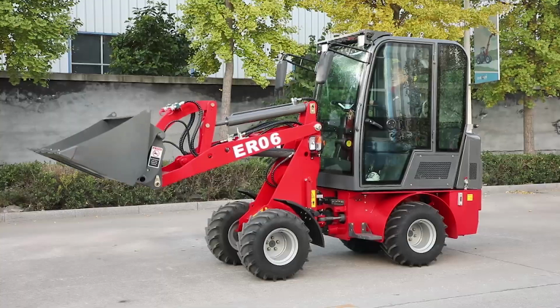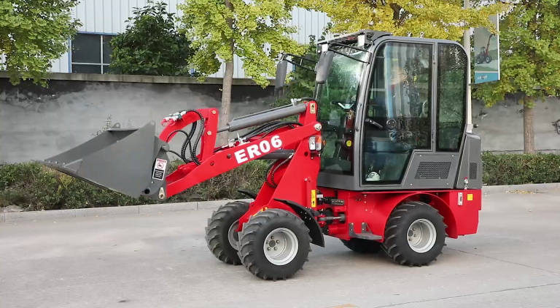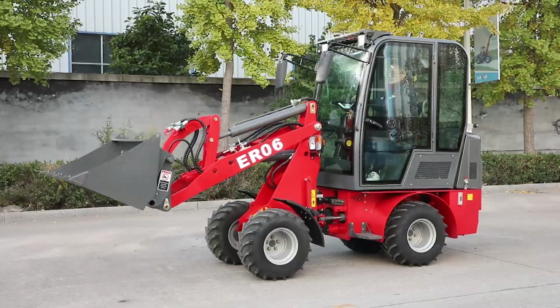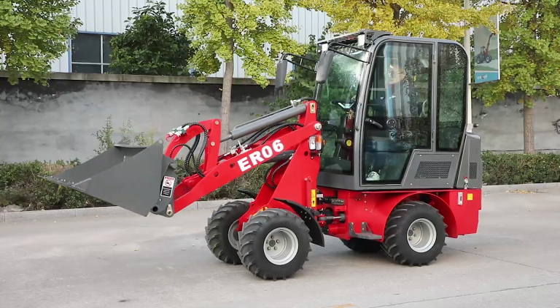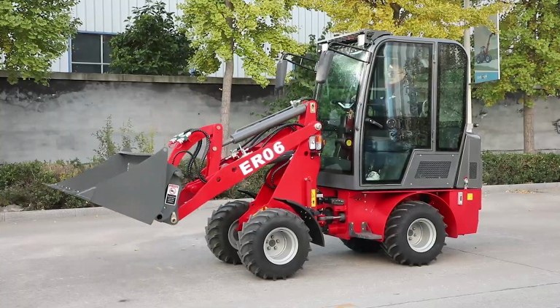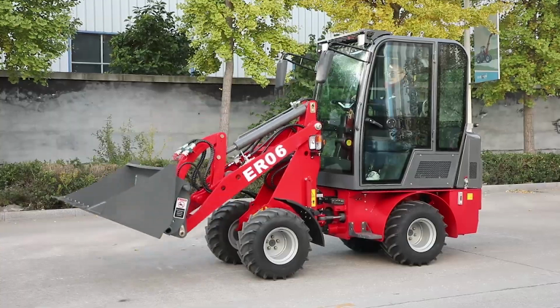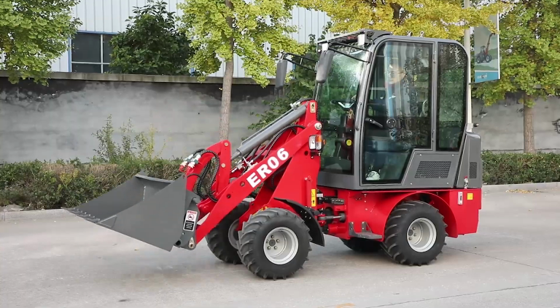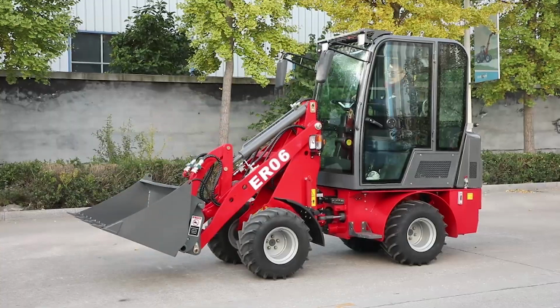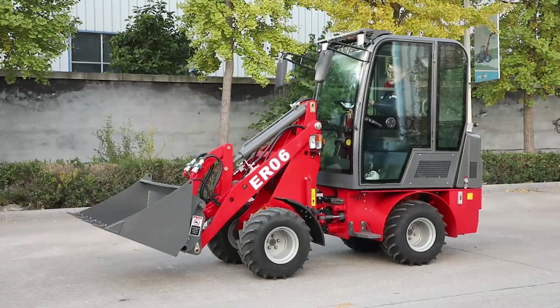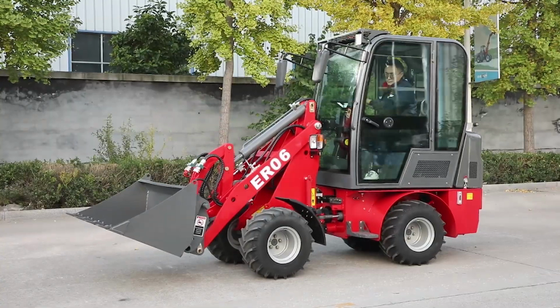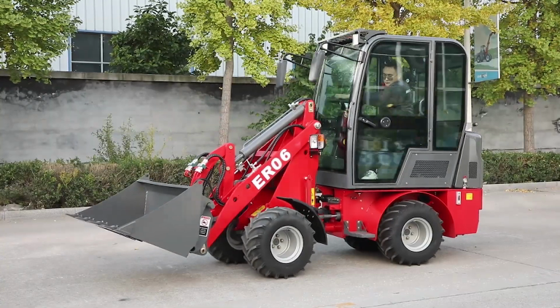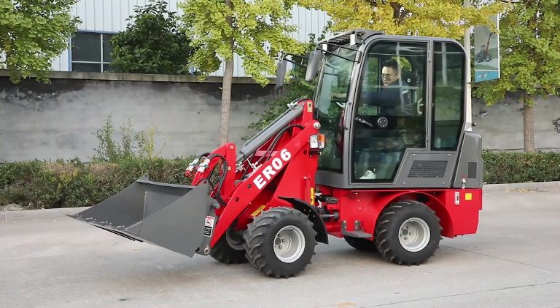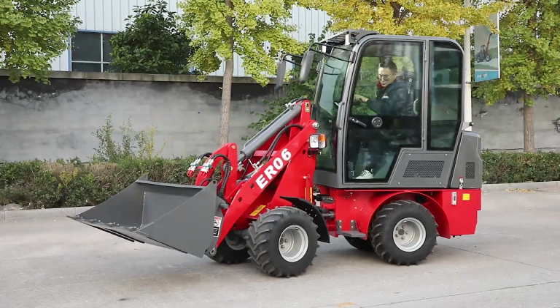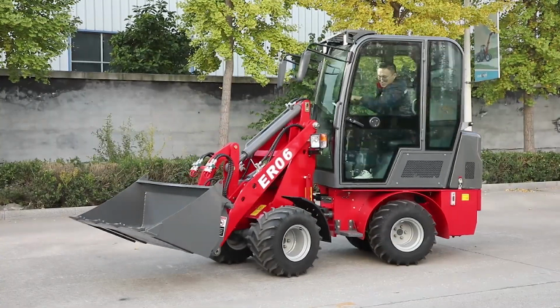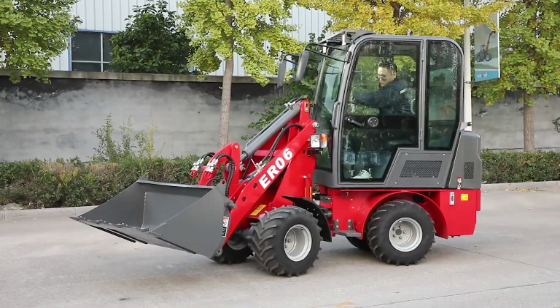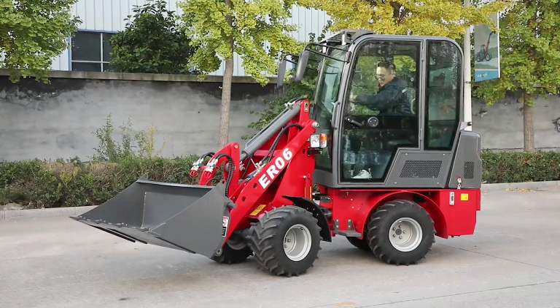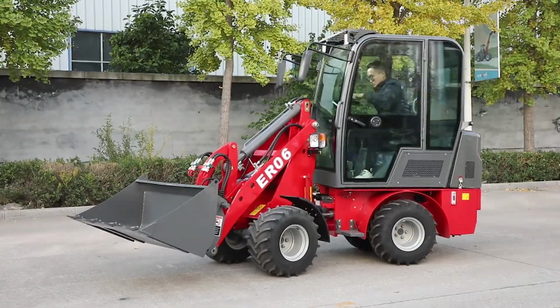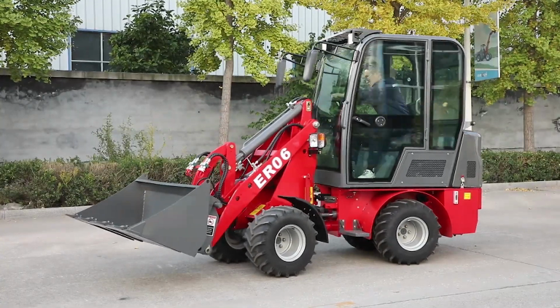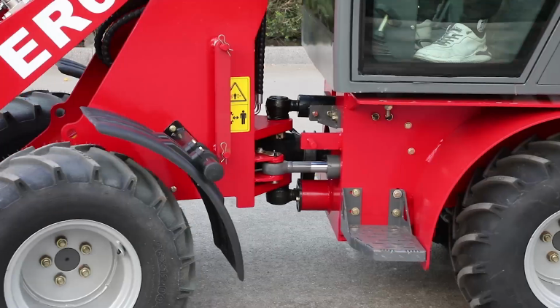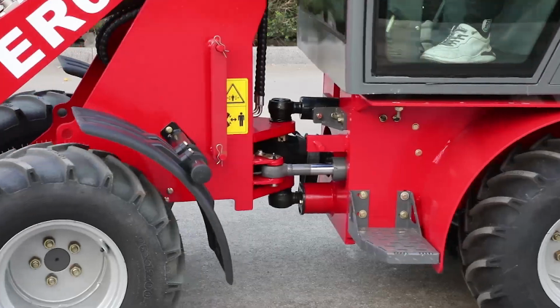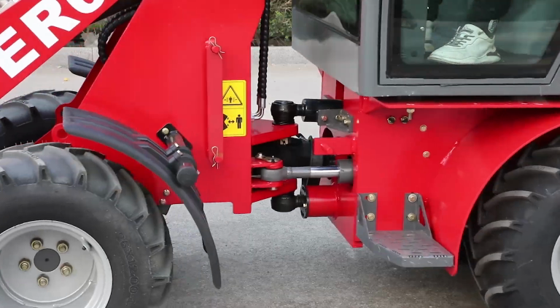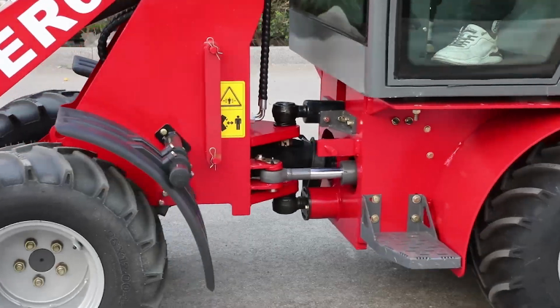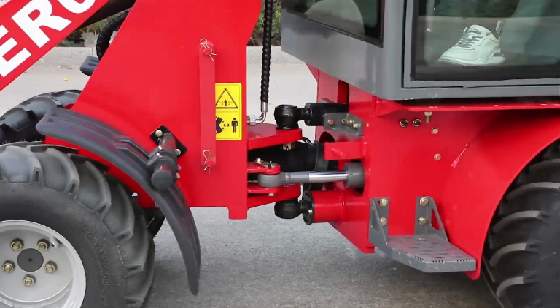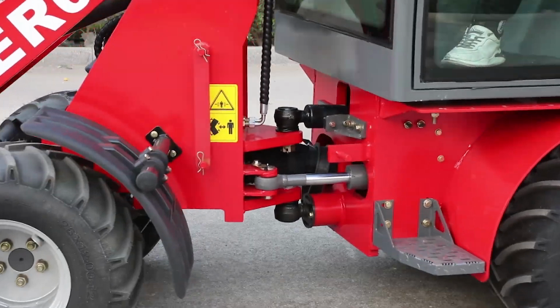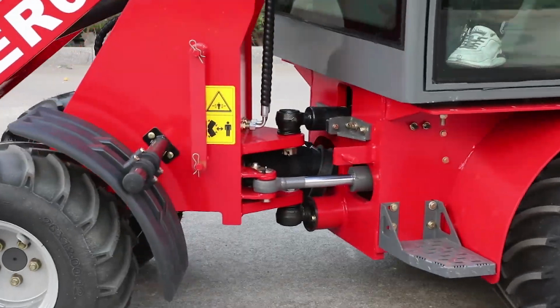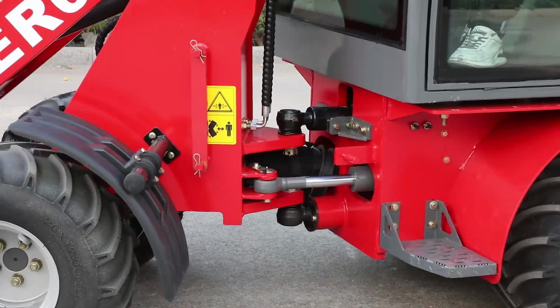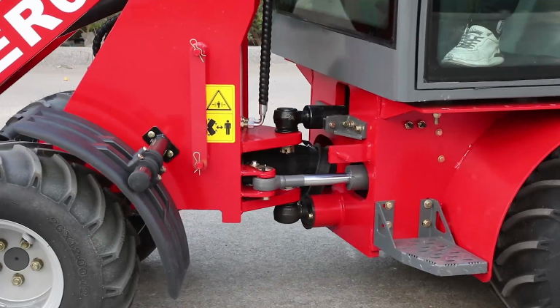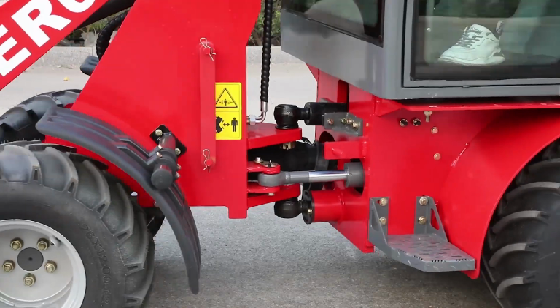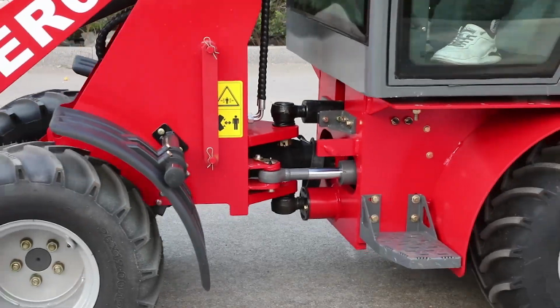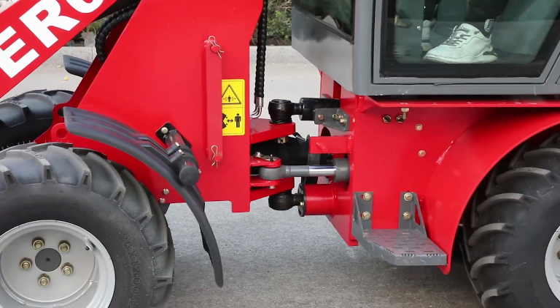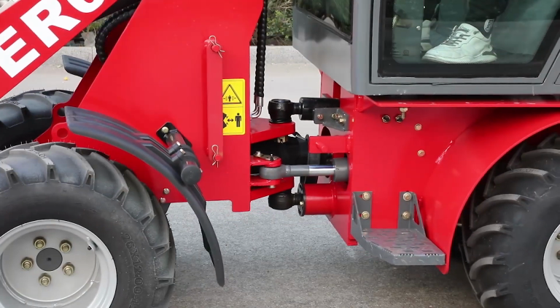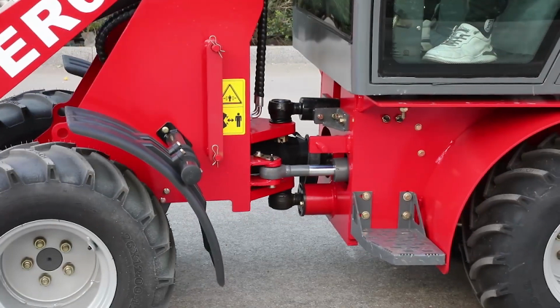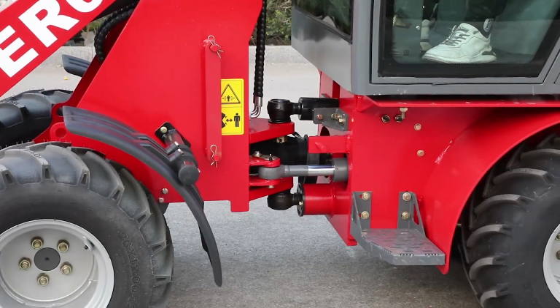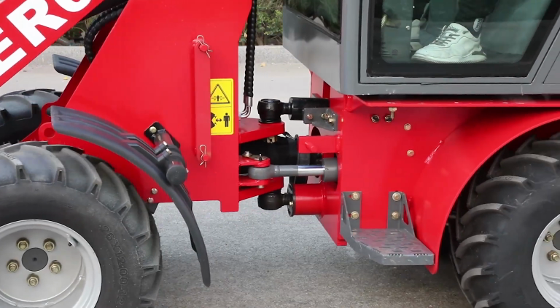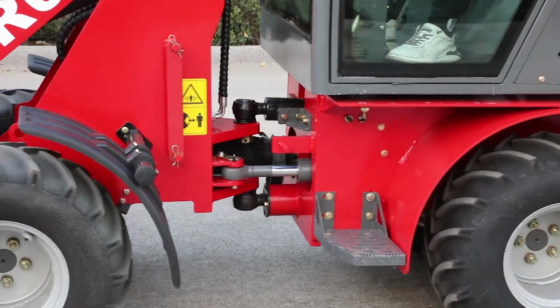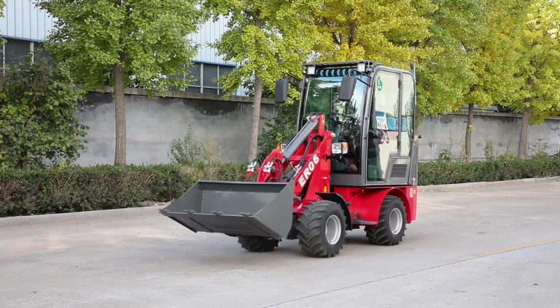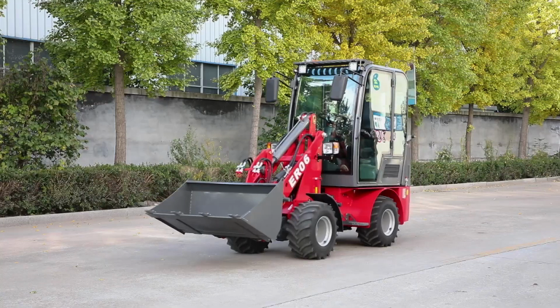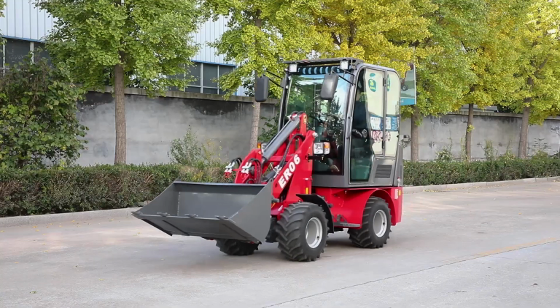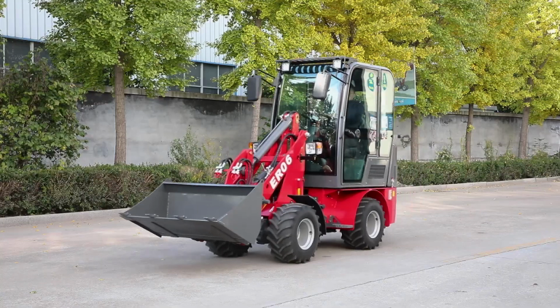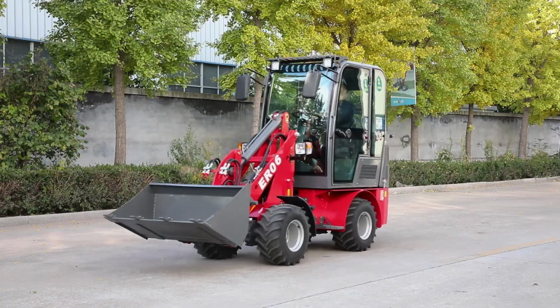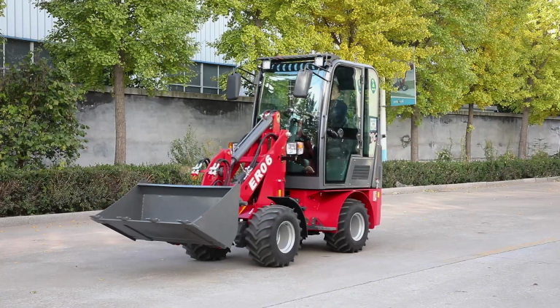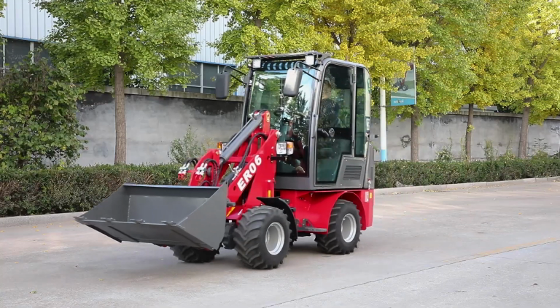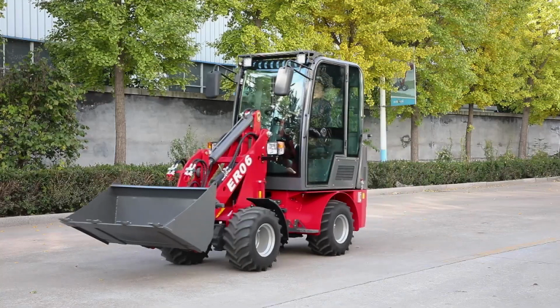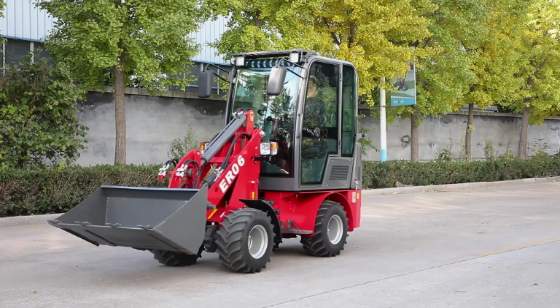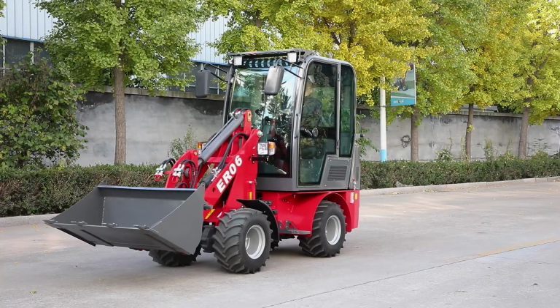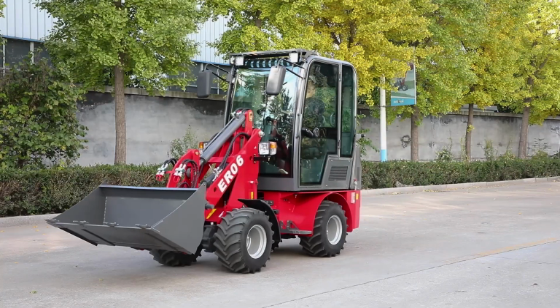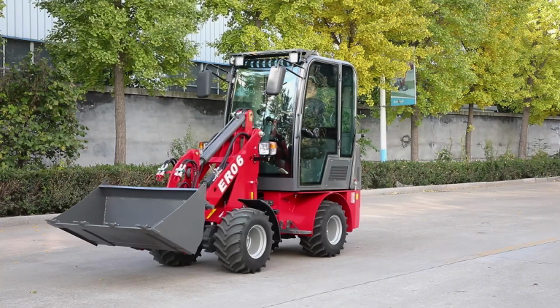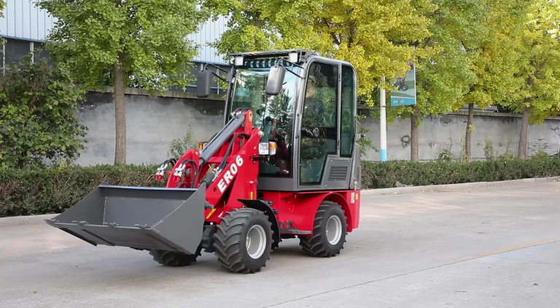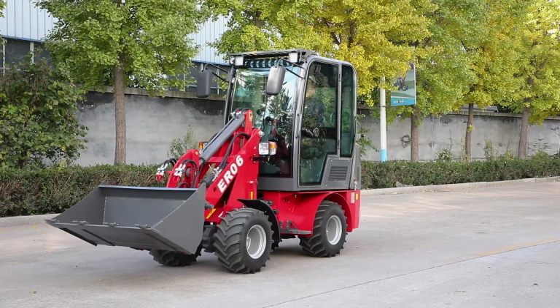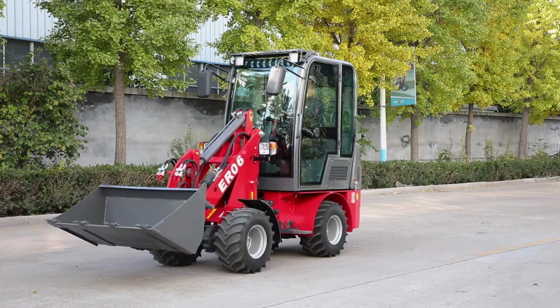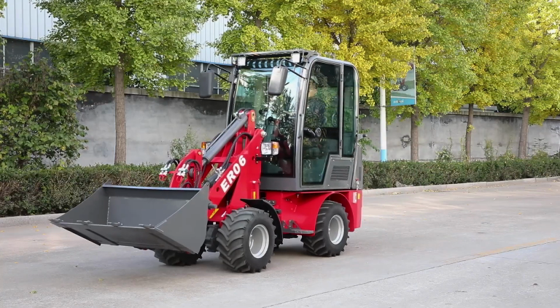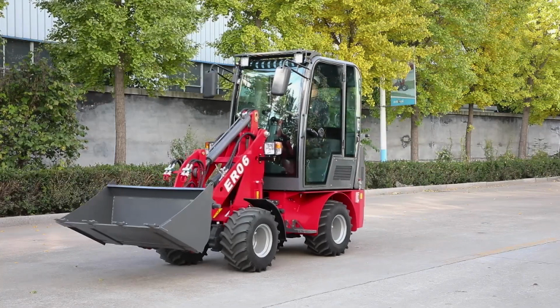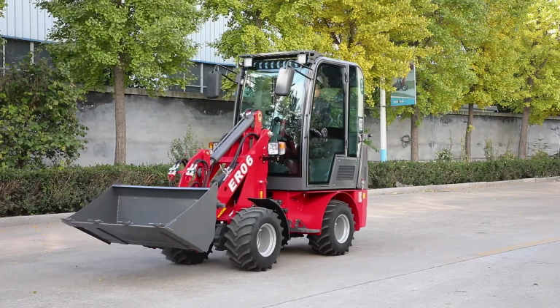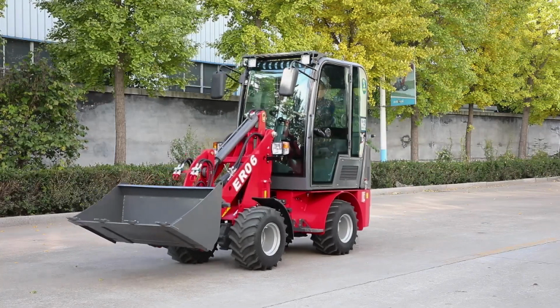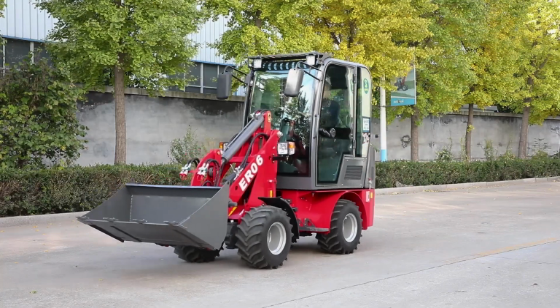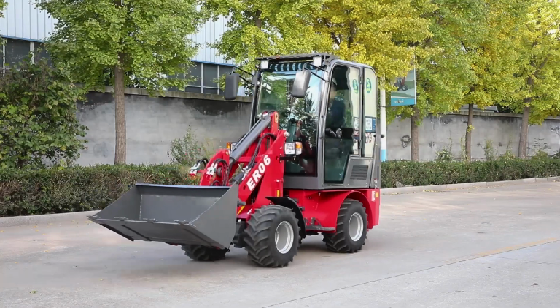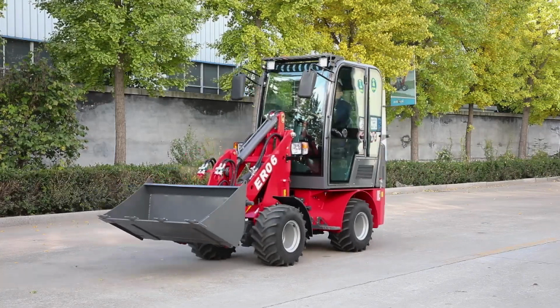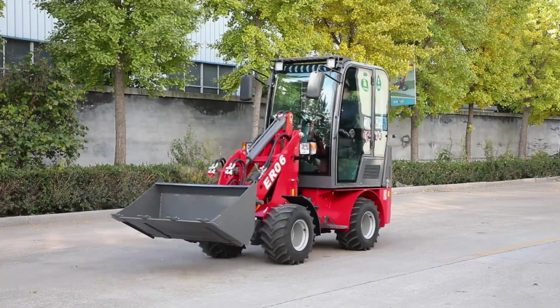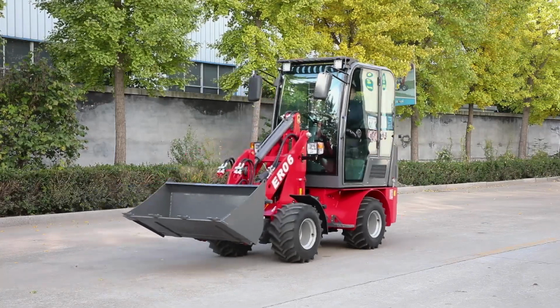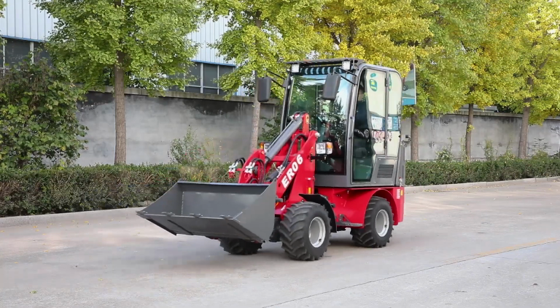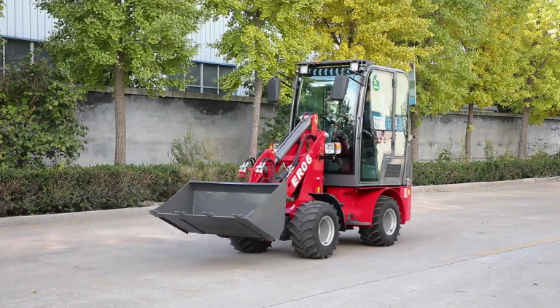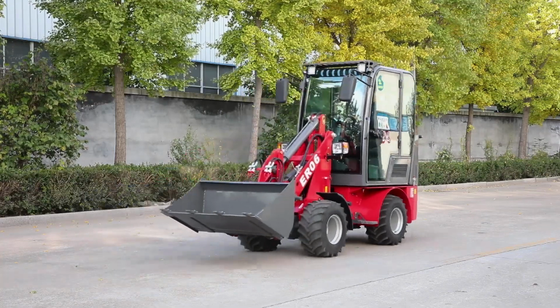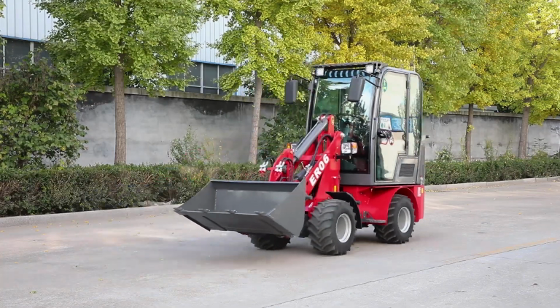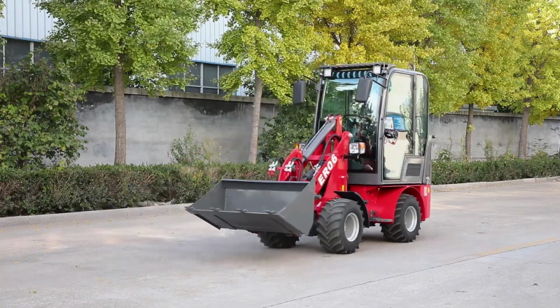Equipped with an 18.2 kW Kubota engine meeting the EPA Tier 4 / Tier 5 emission standard.